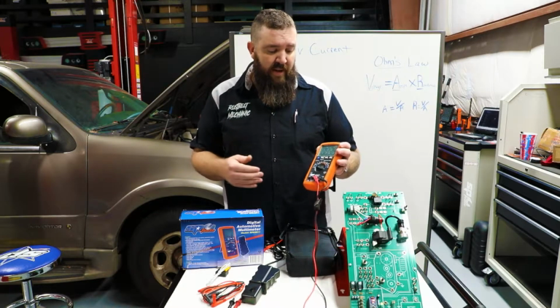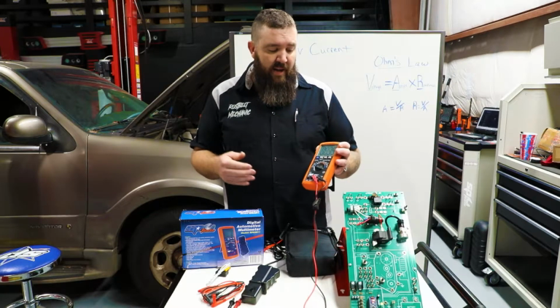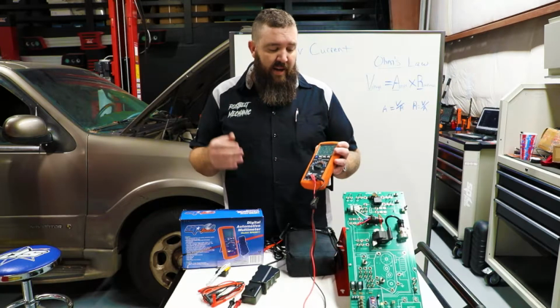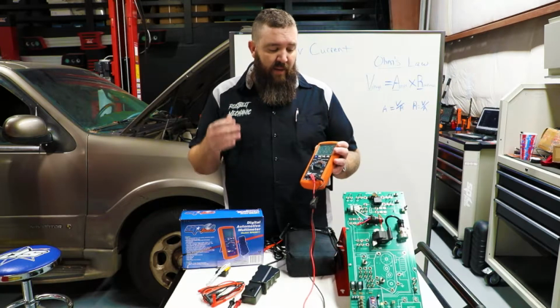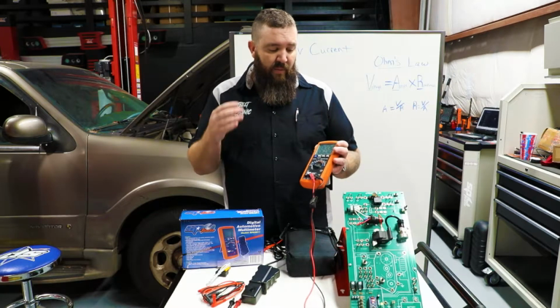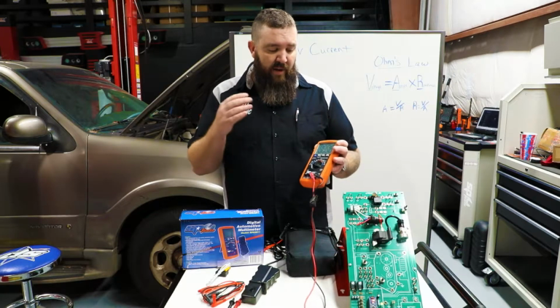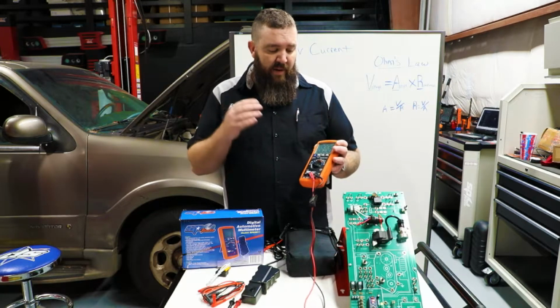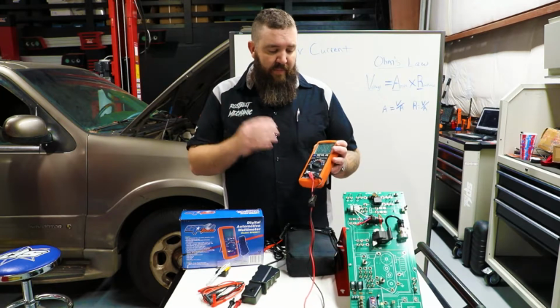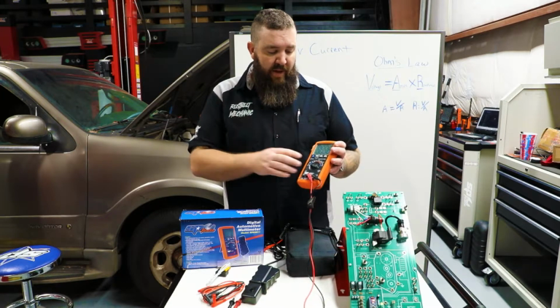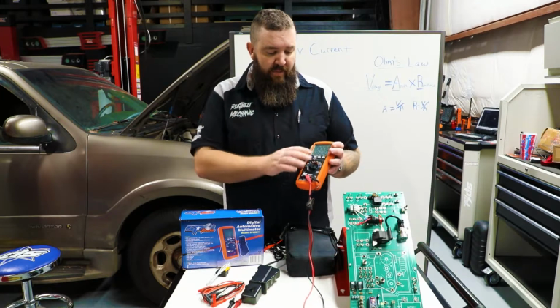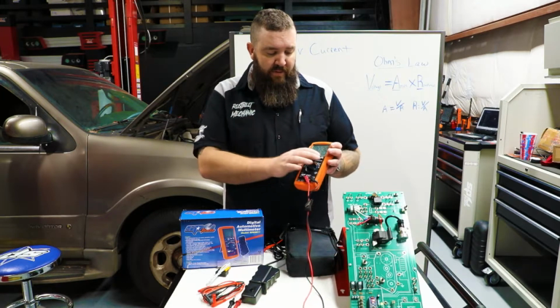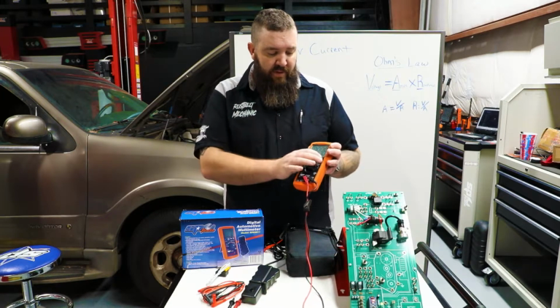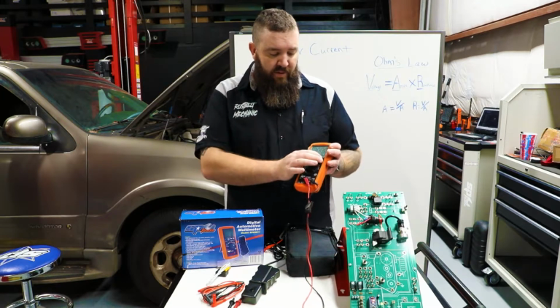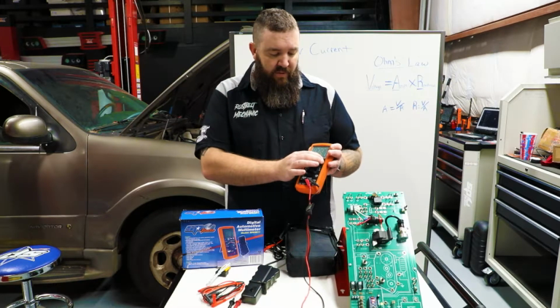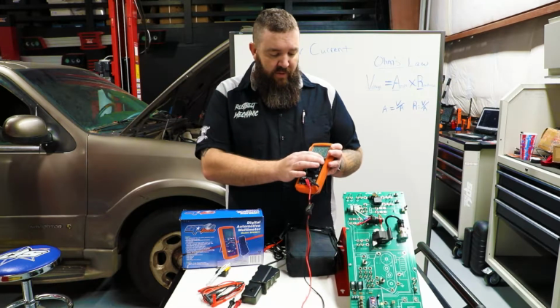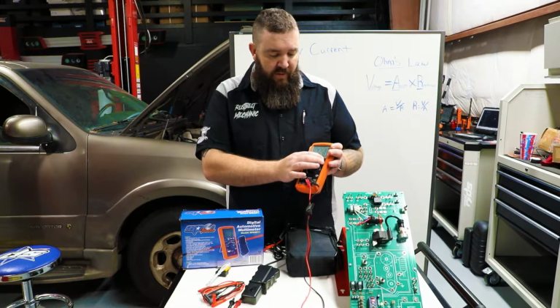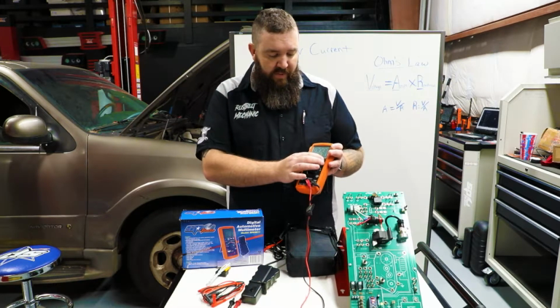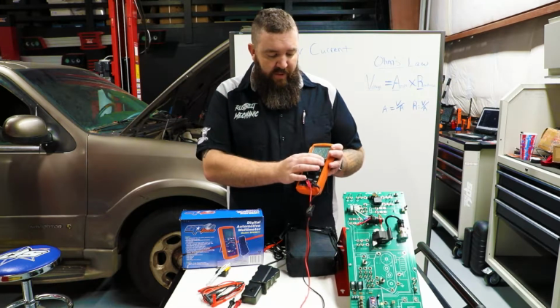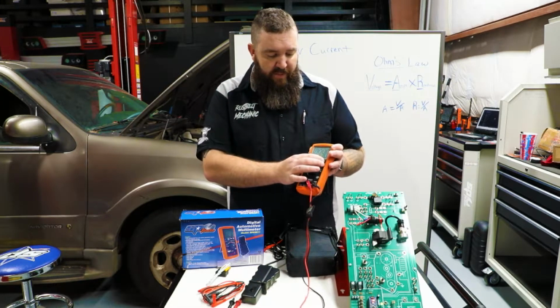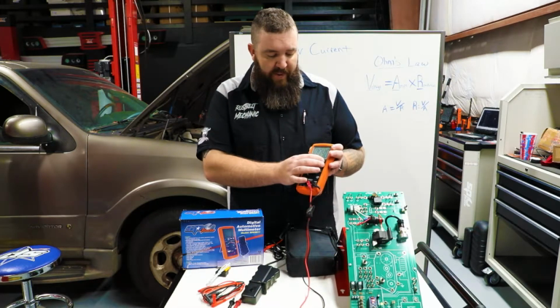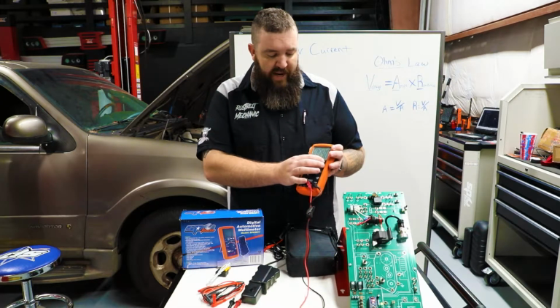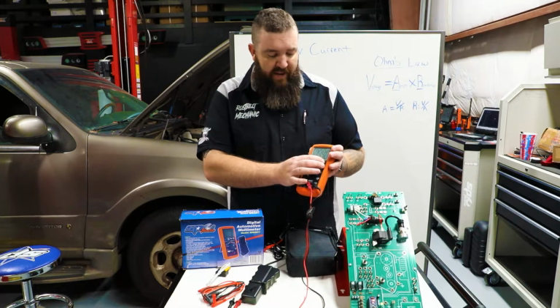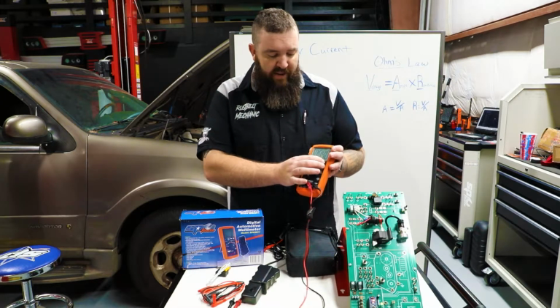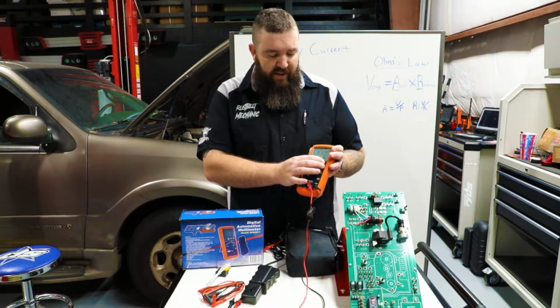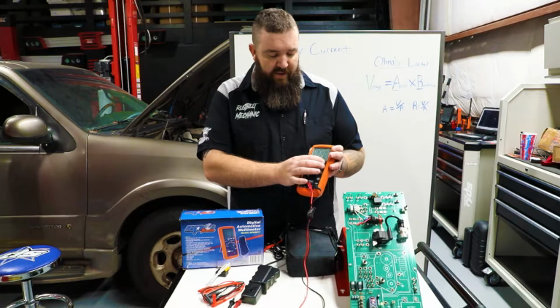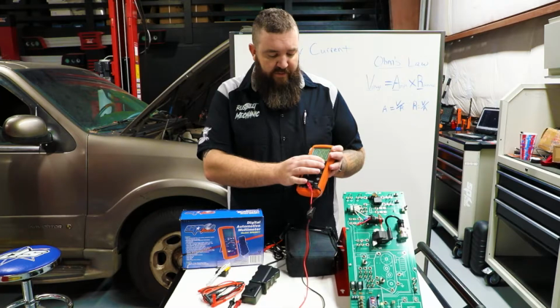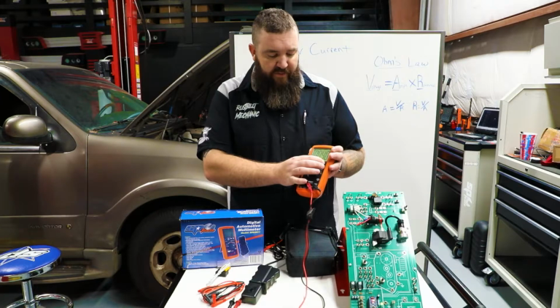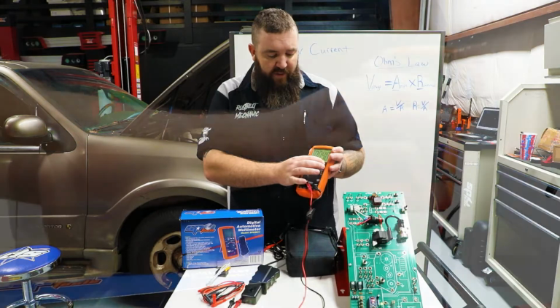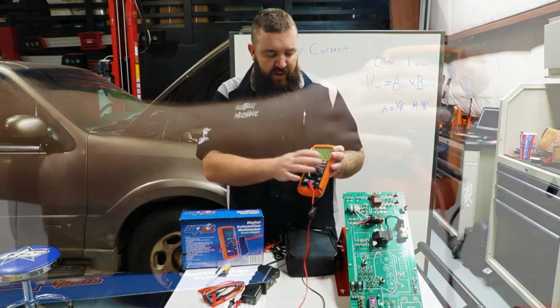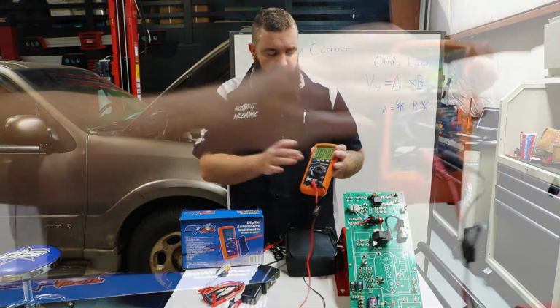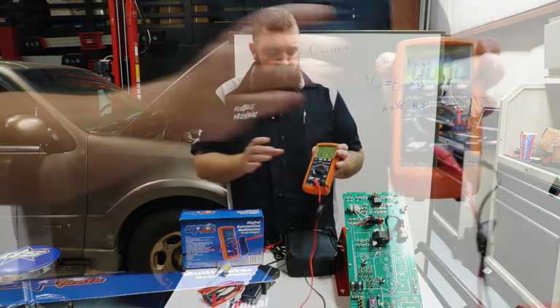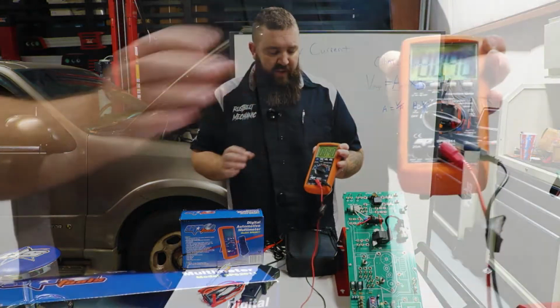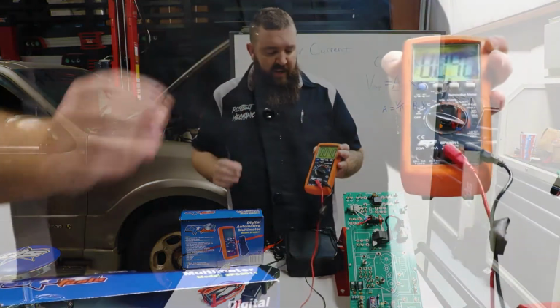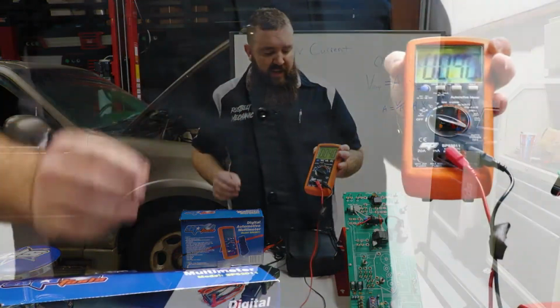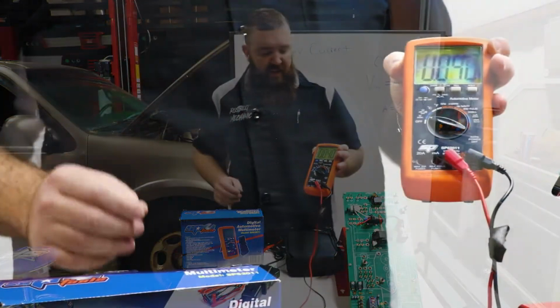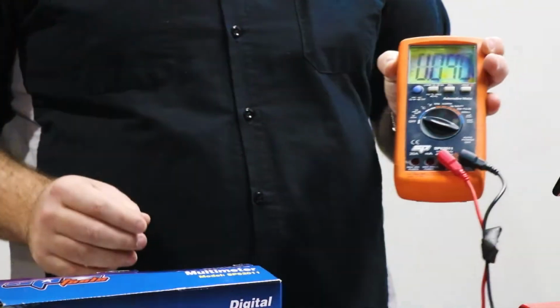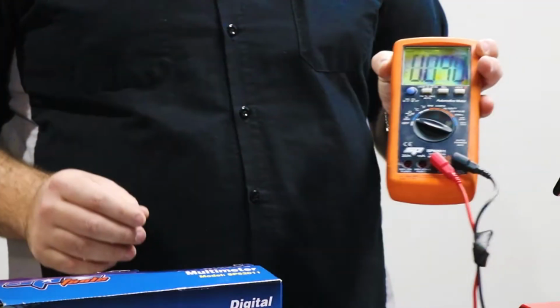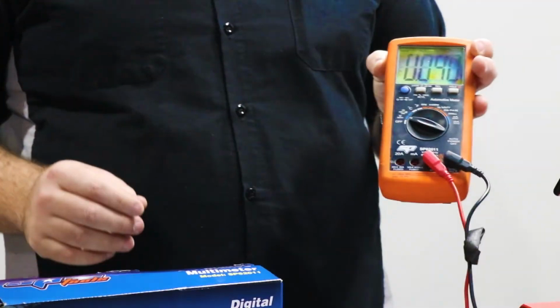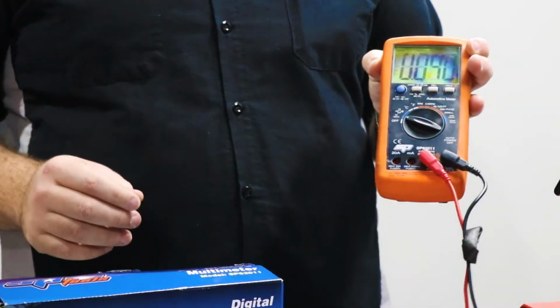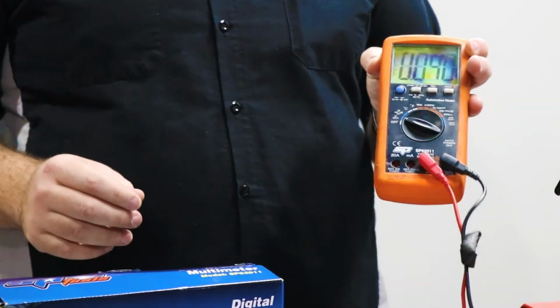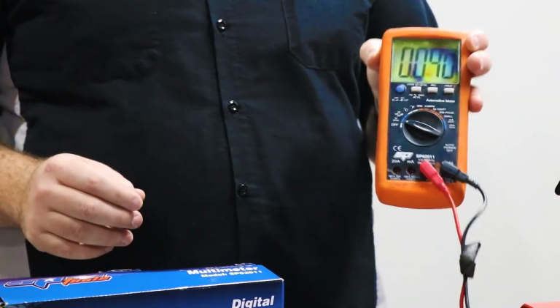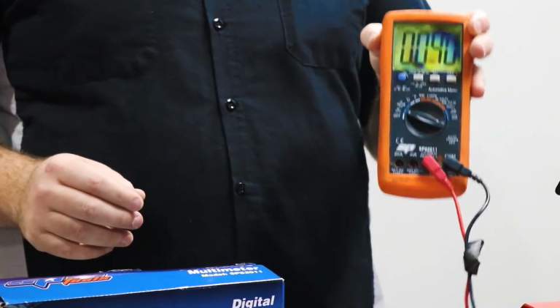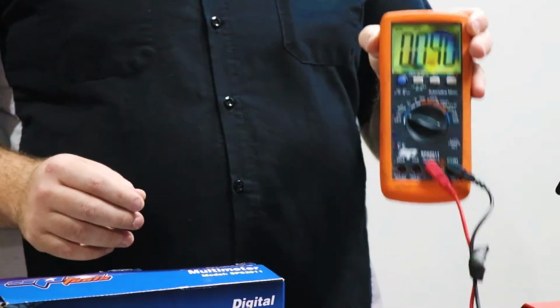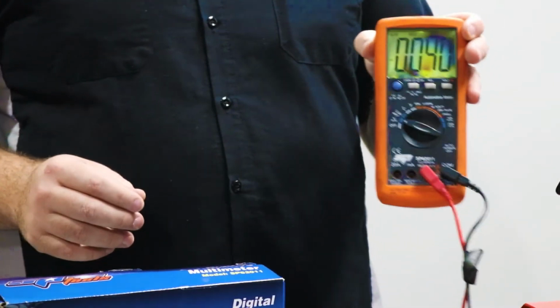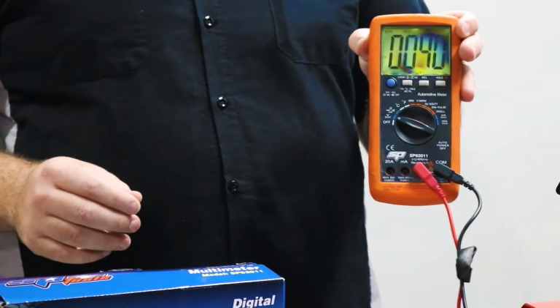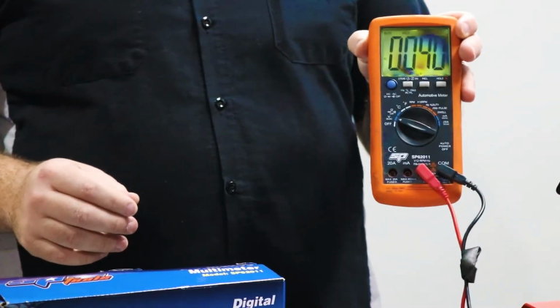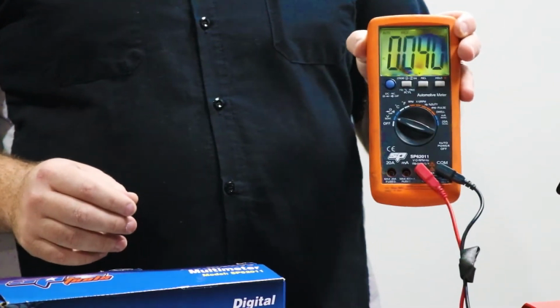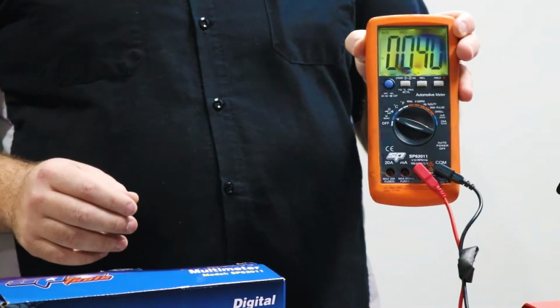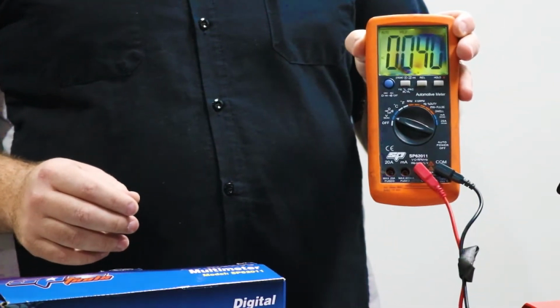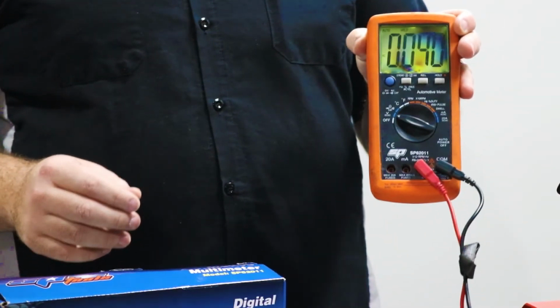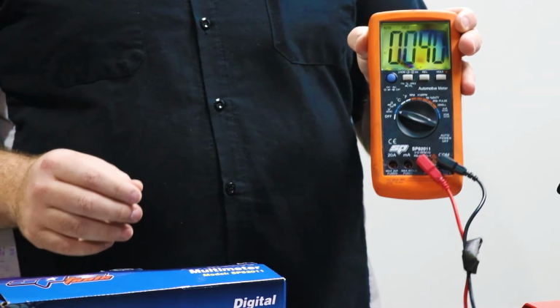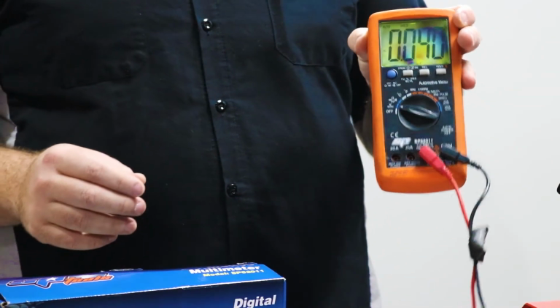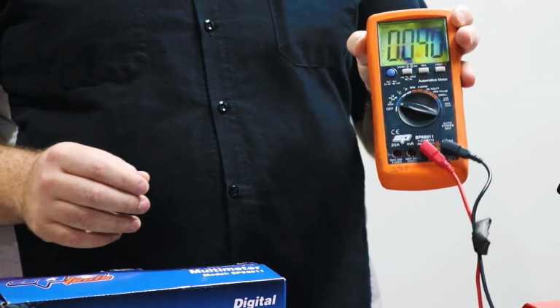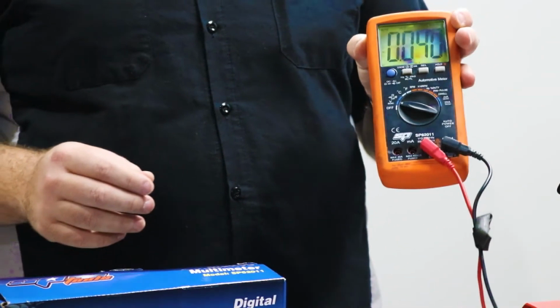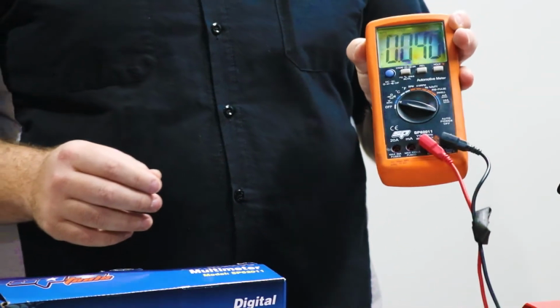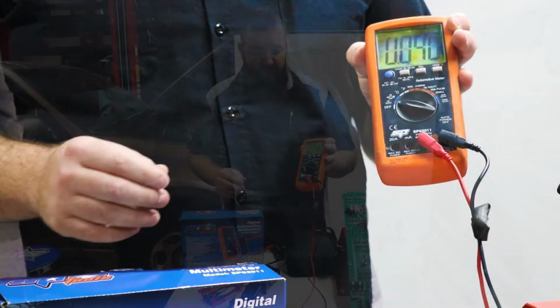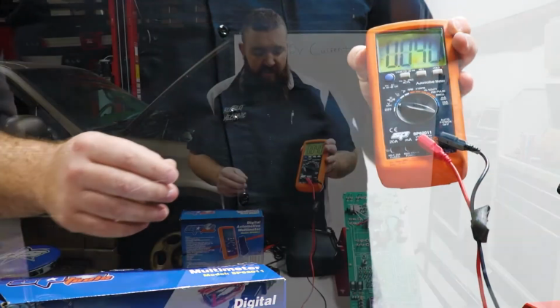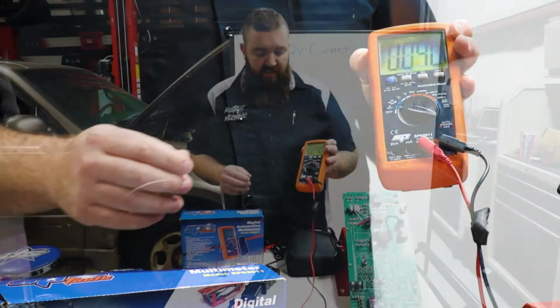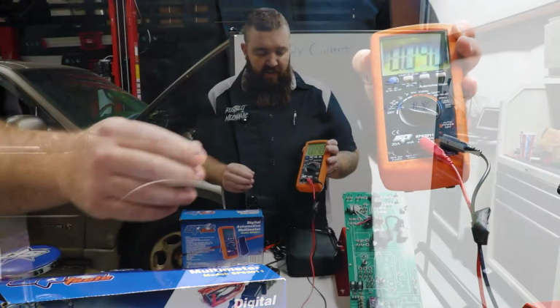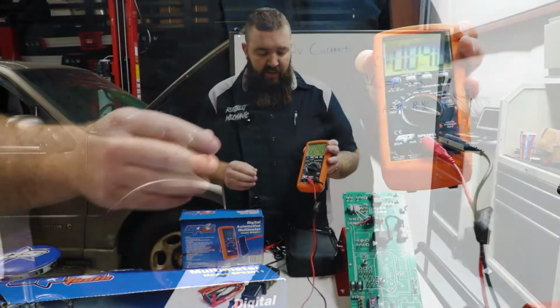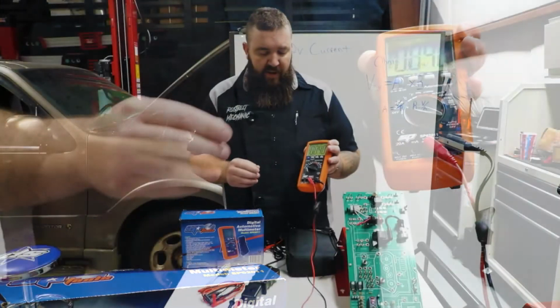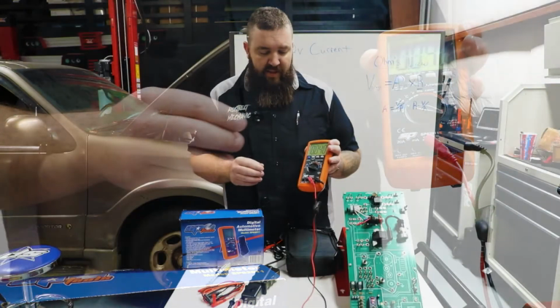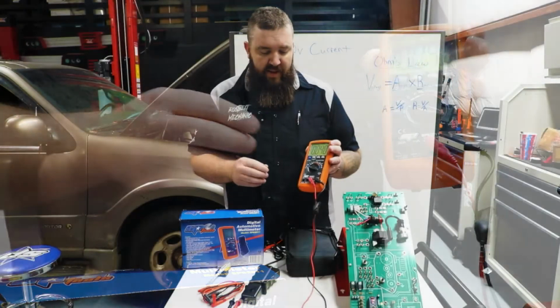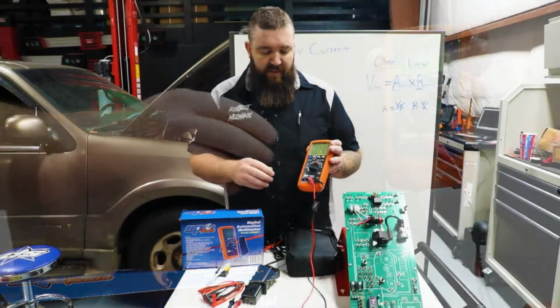Now we're going to be able to be backlit — full LCD display with the backlit, as you guys can see right there.